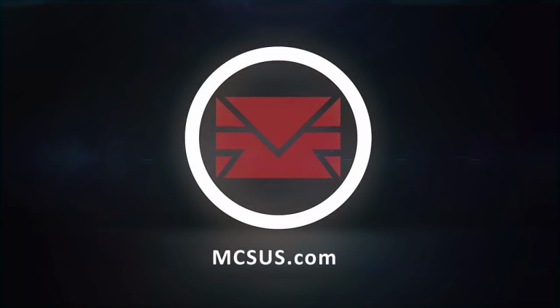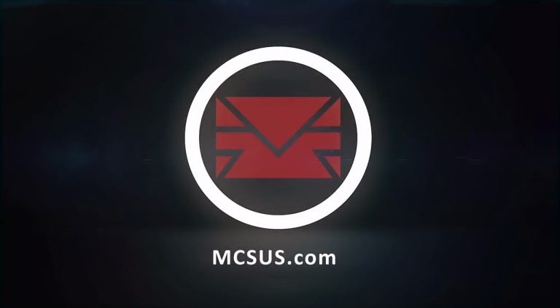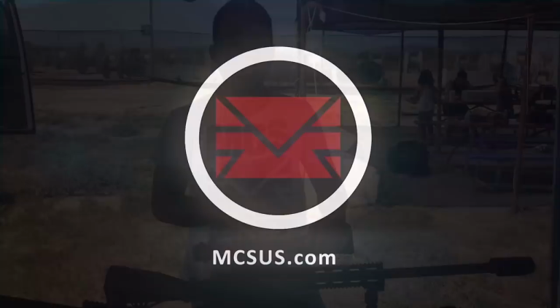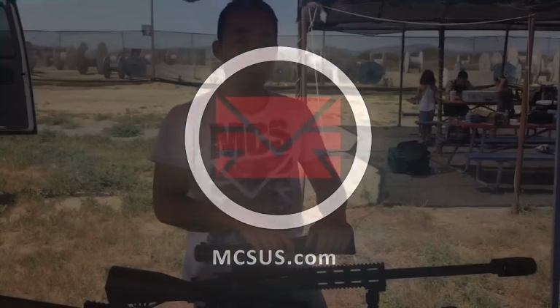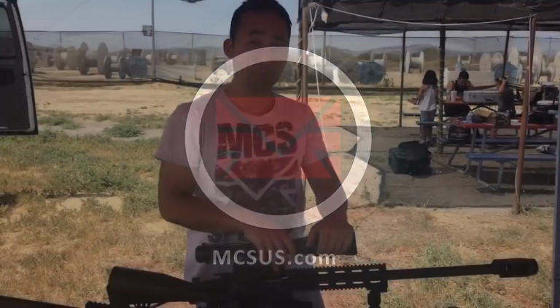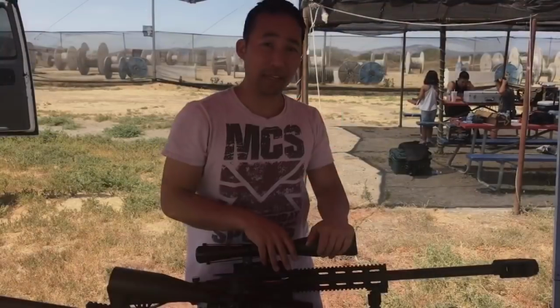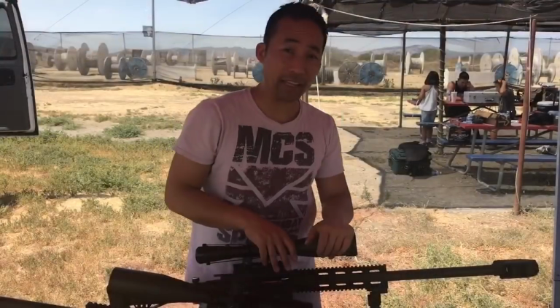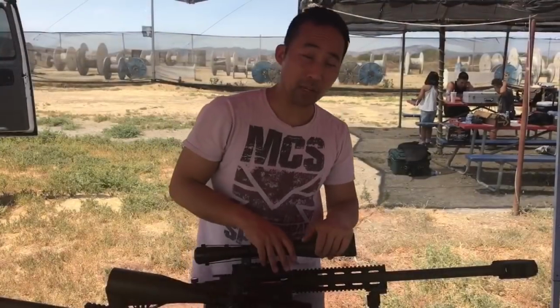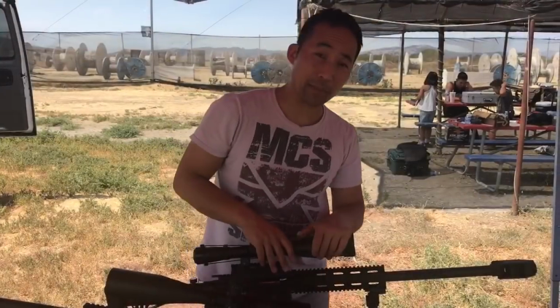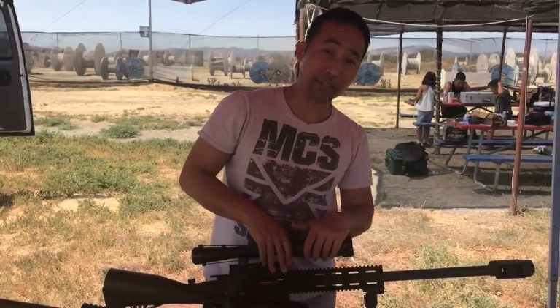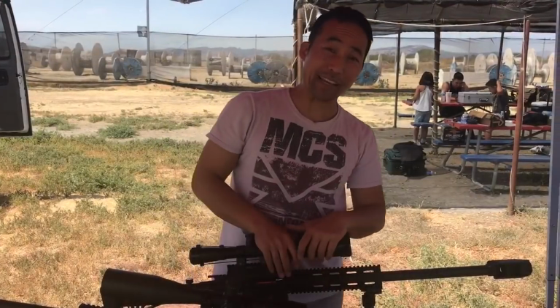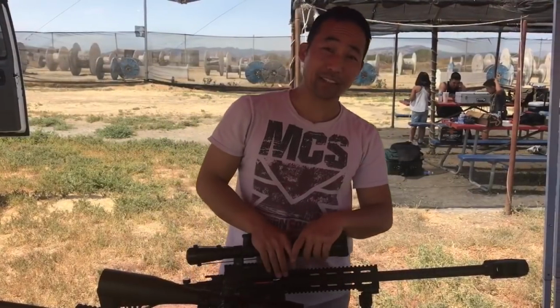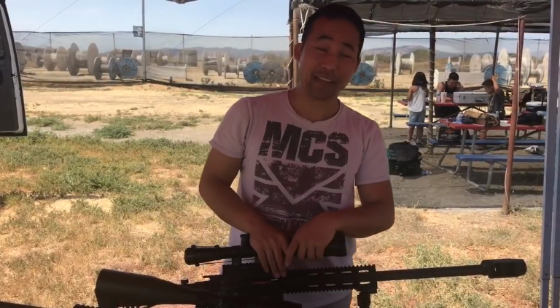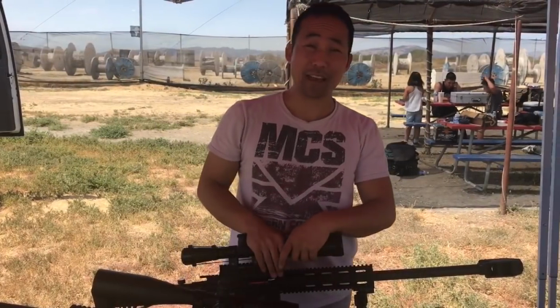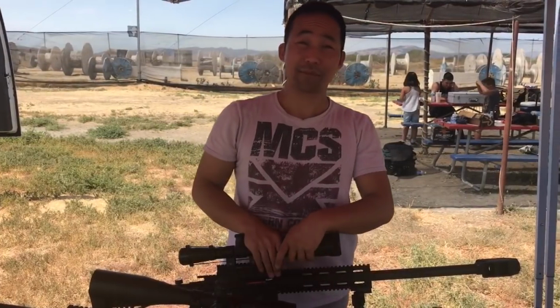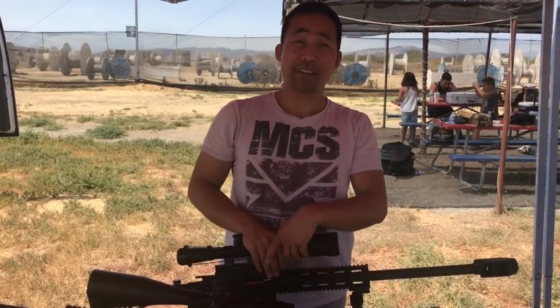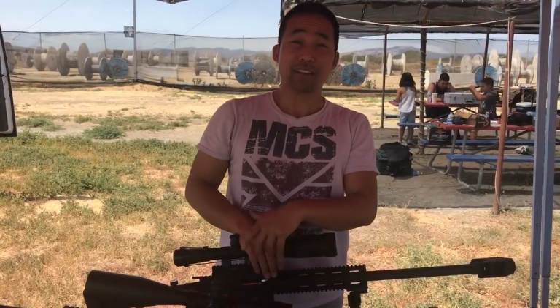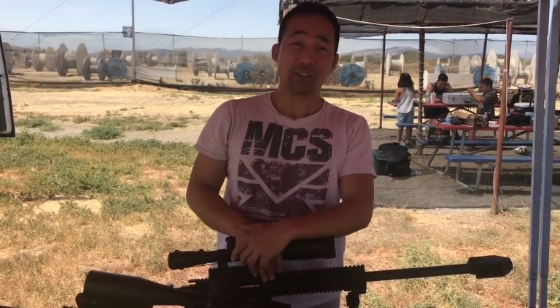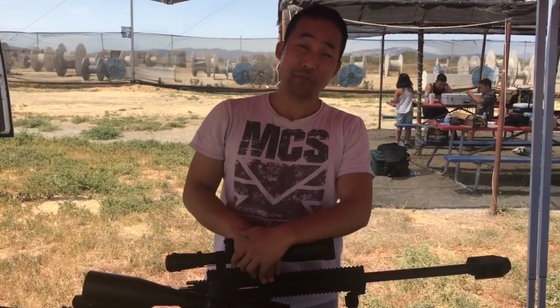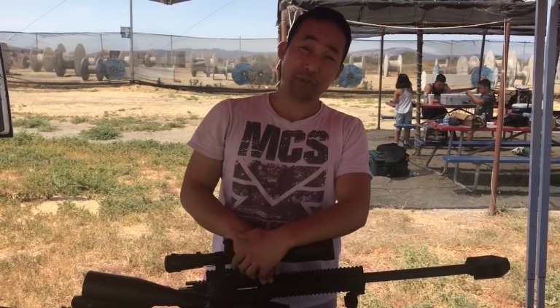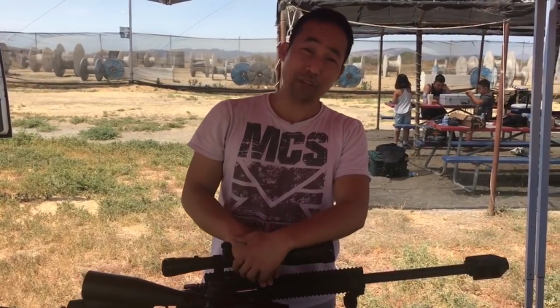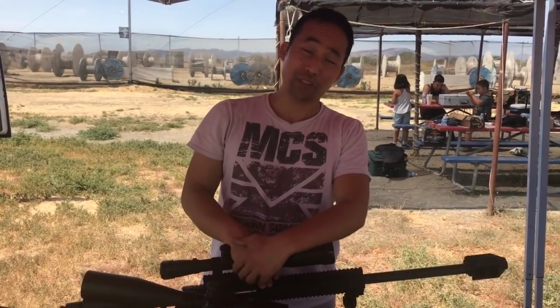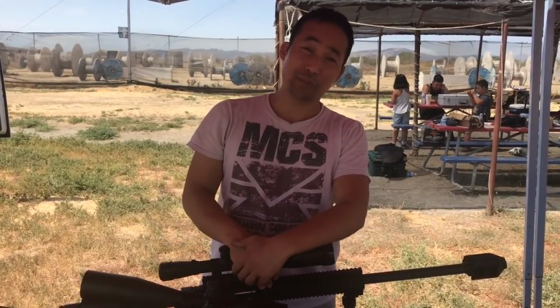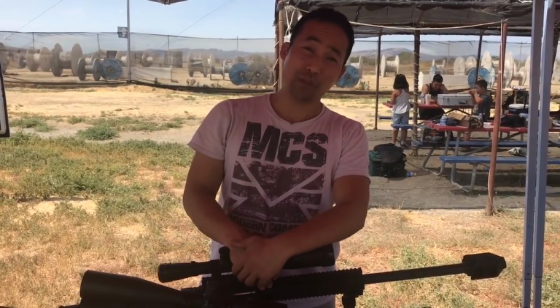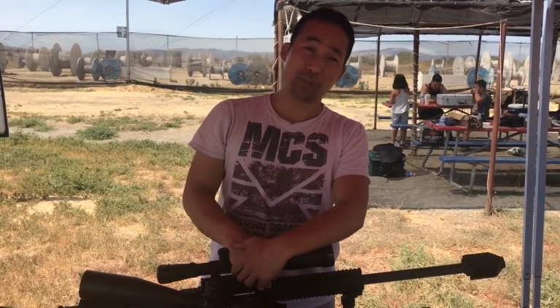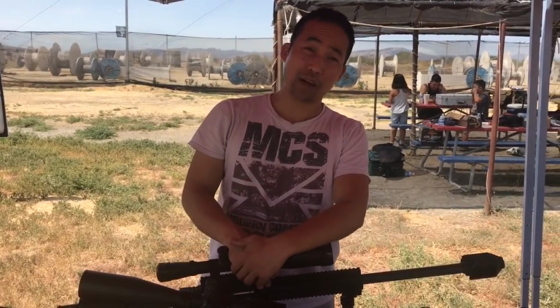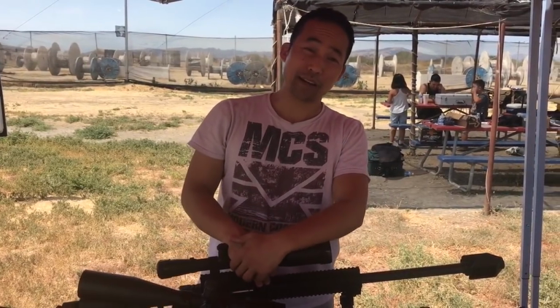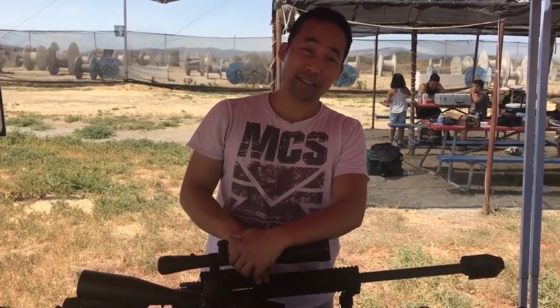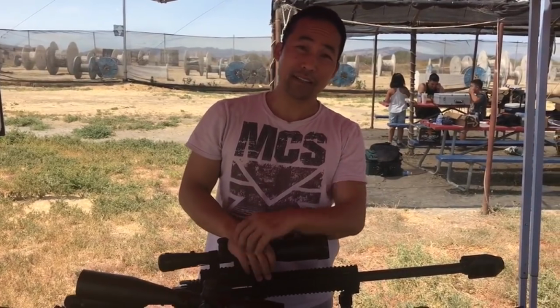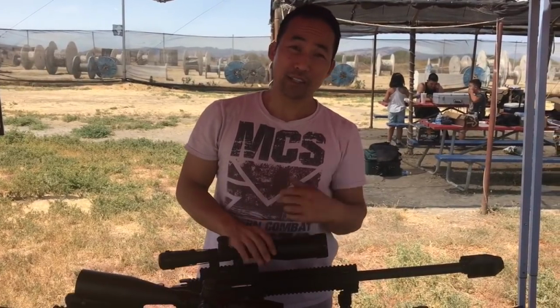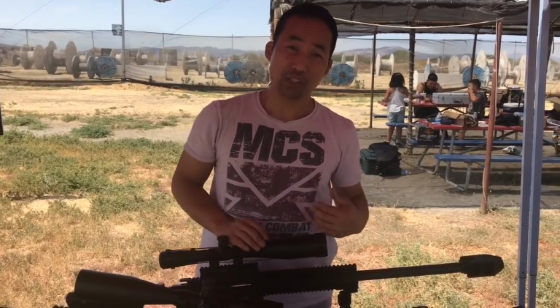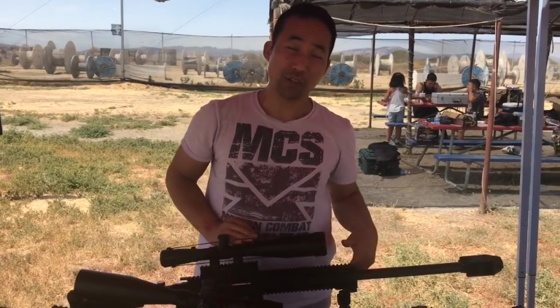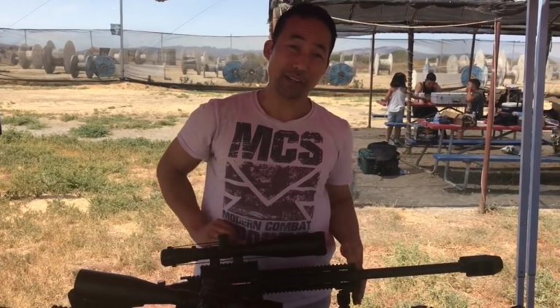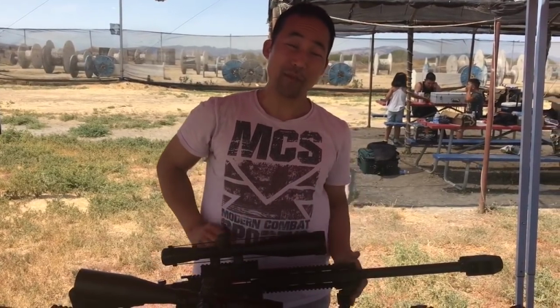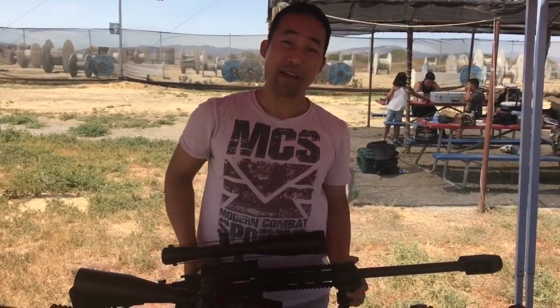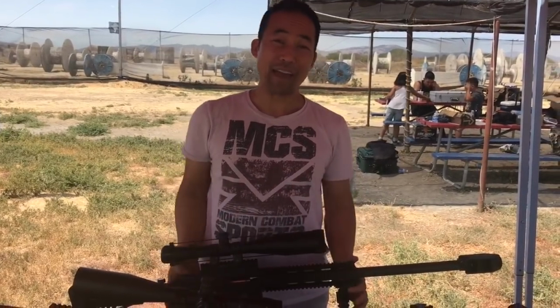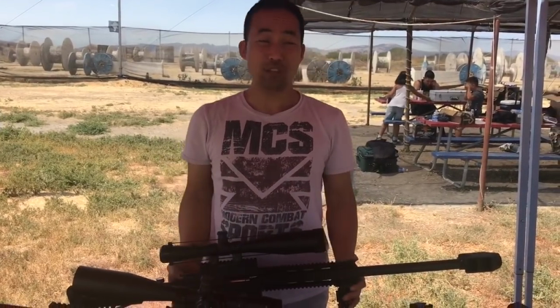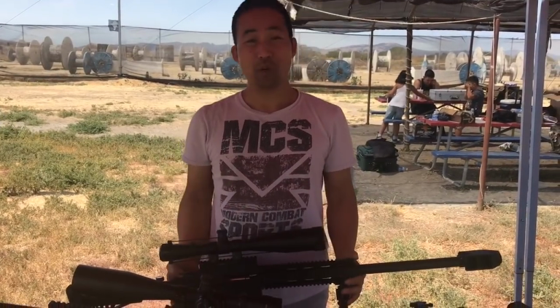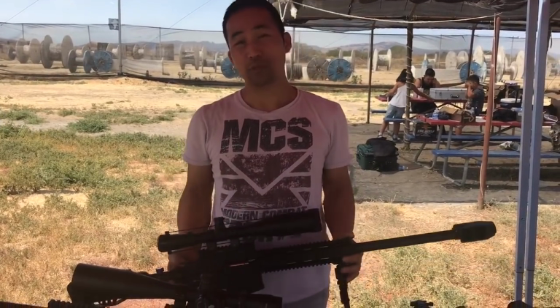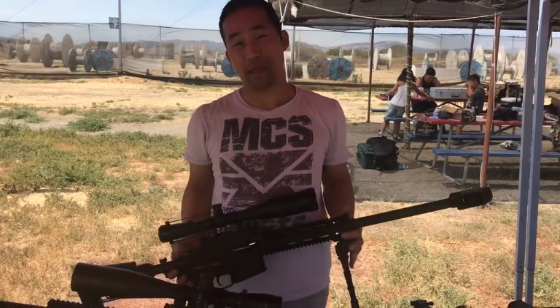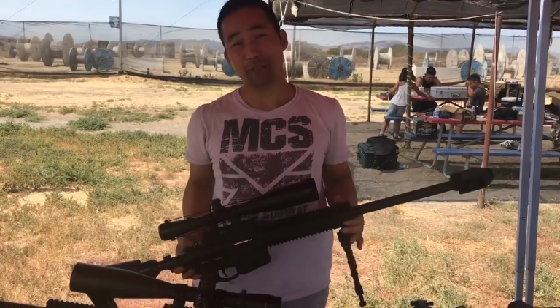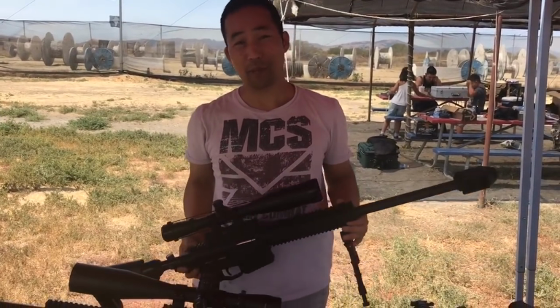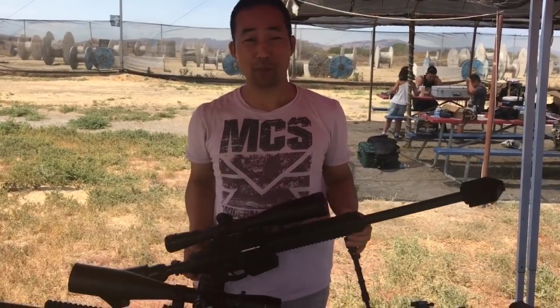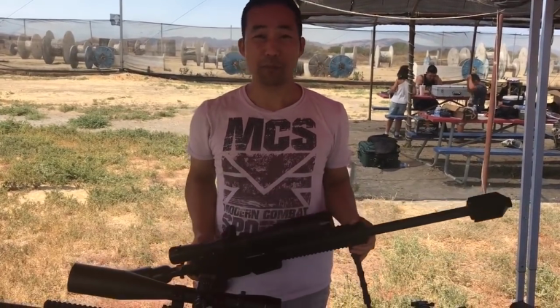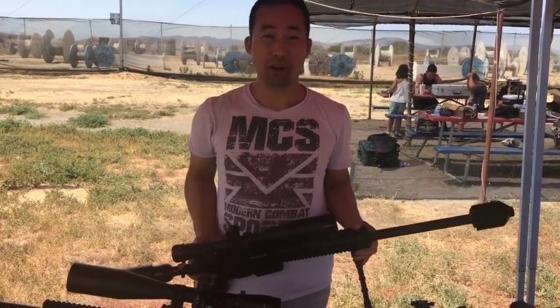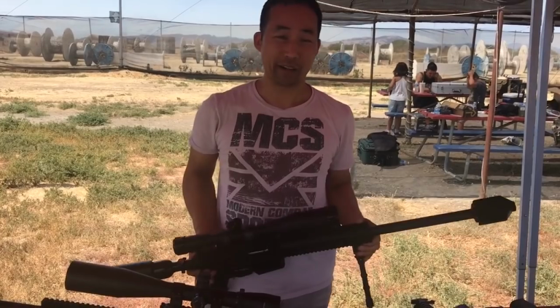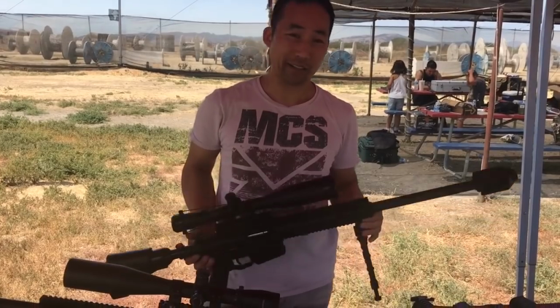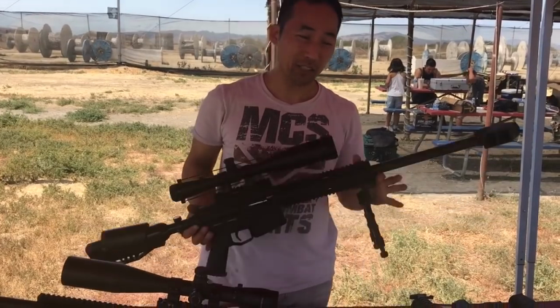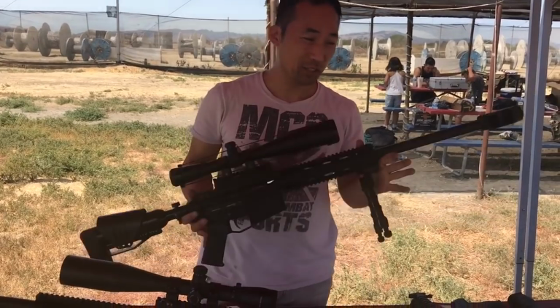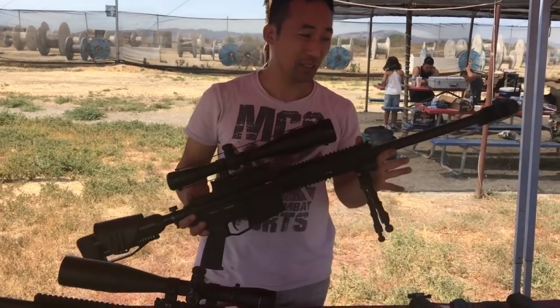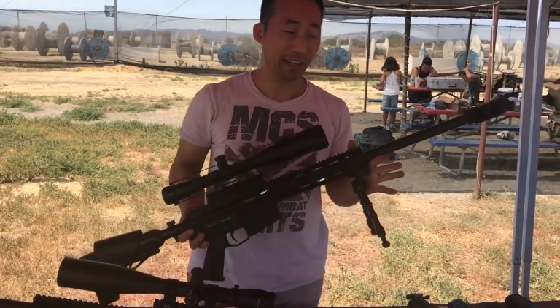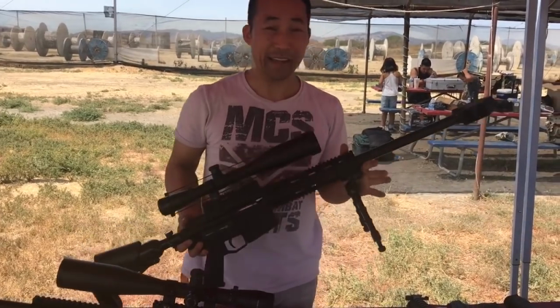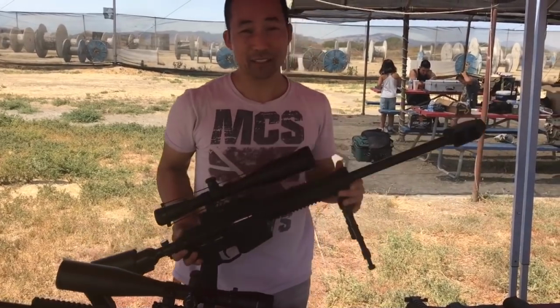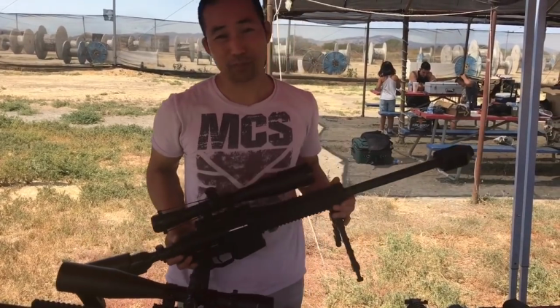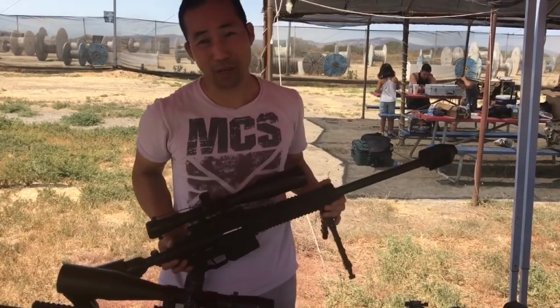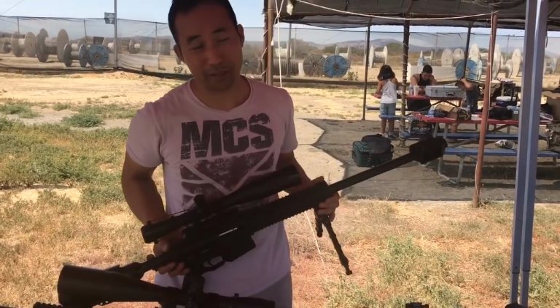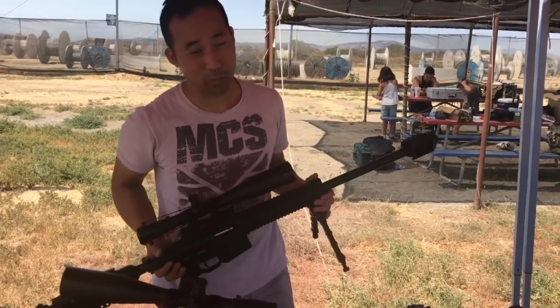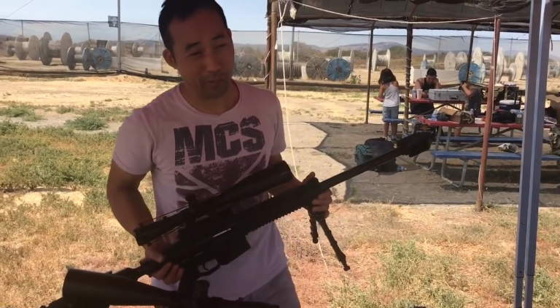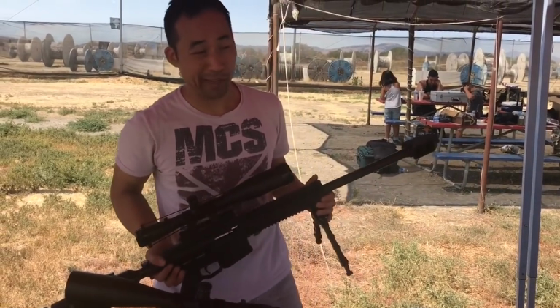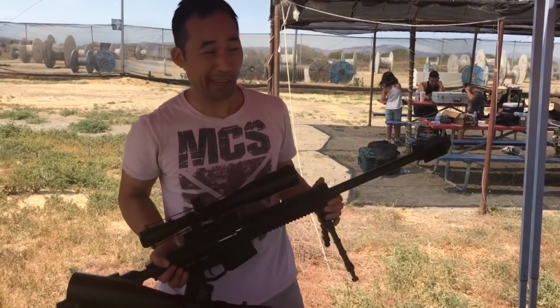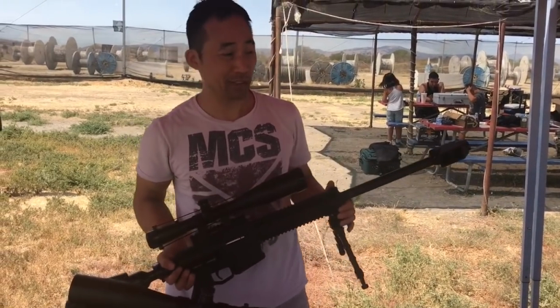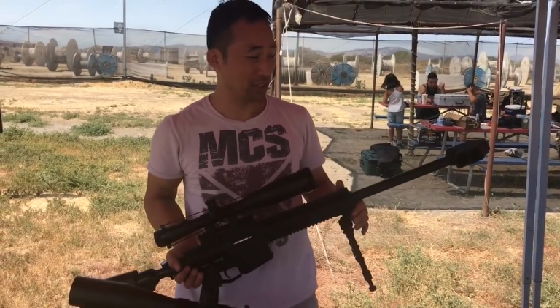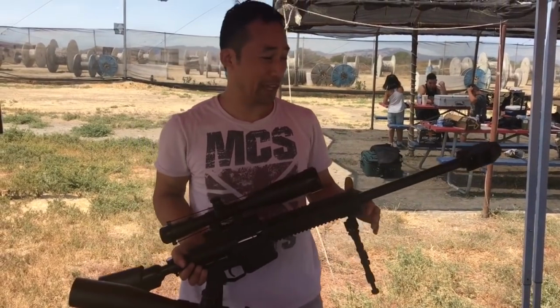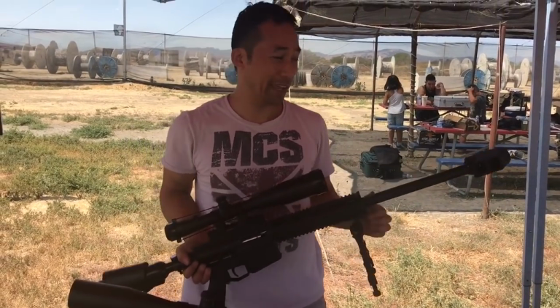Hi, my name is KT of MCS, and I have today for you some new products showing them at USPN Paintball Park. This is the latest product we are putting out today.